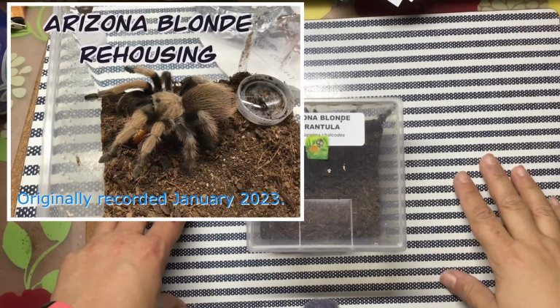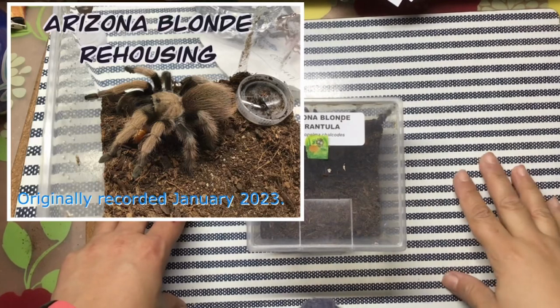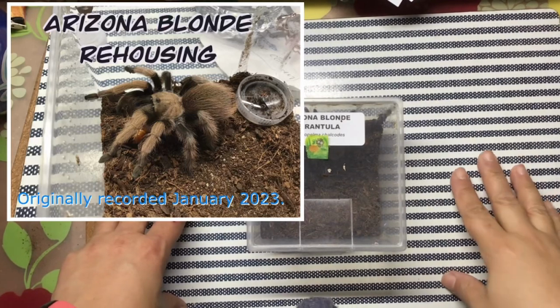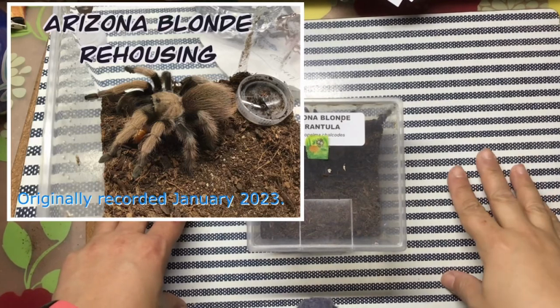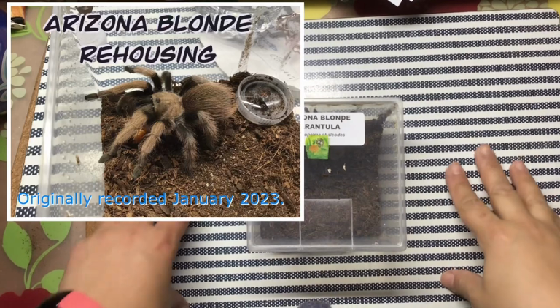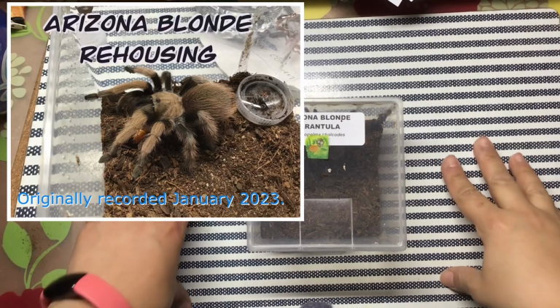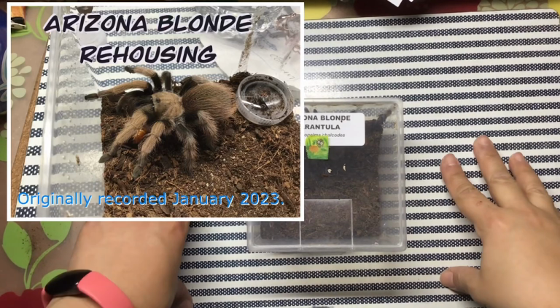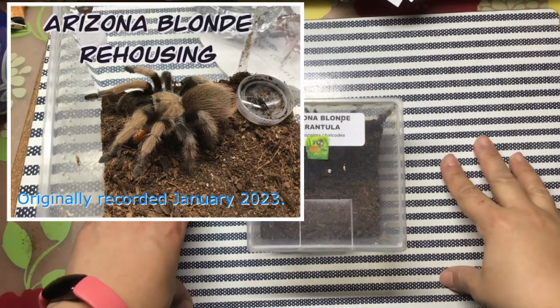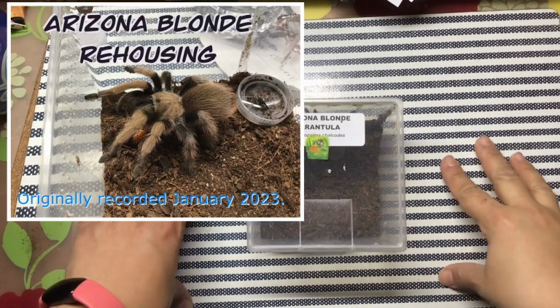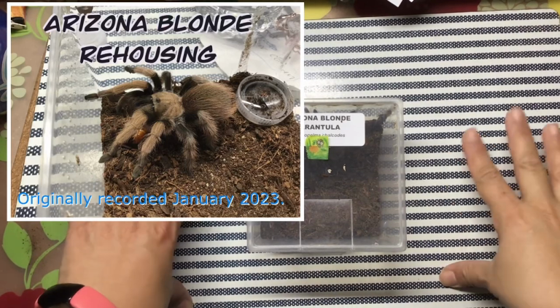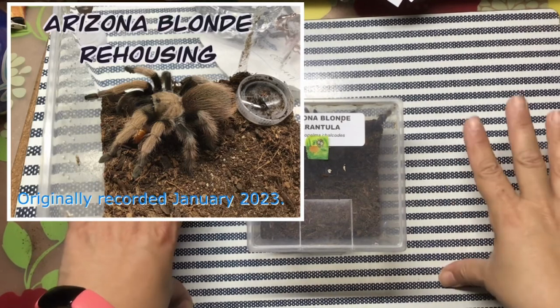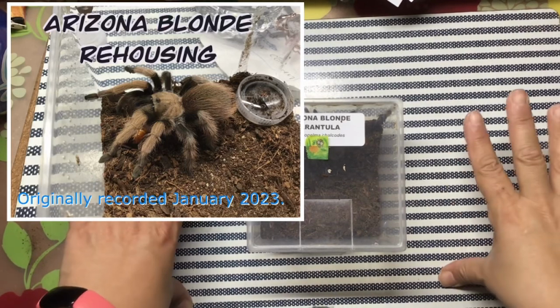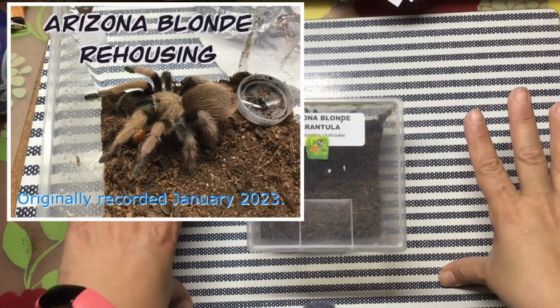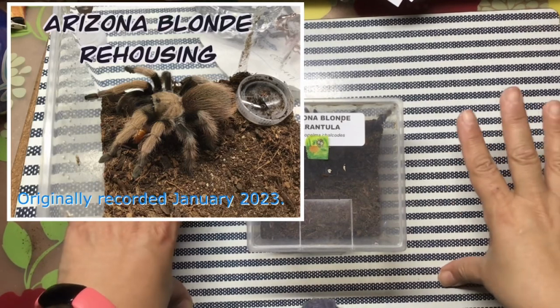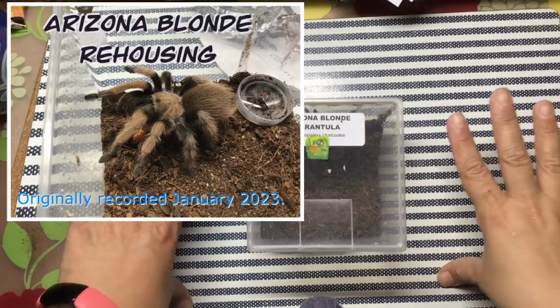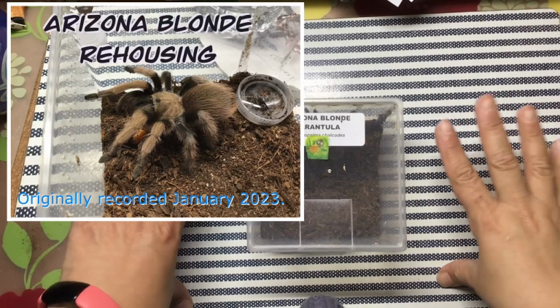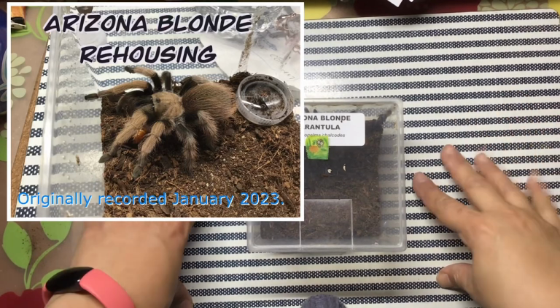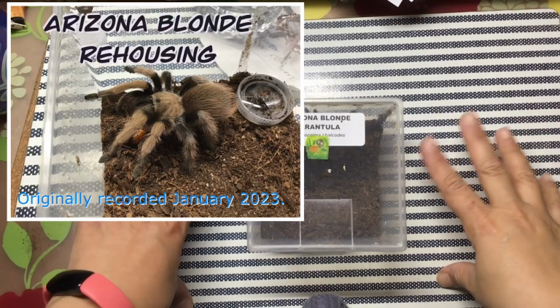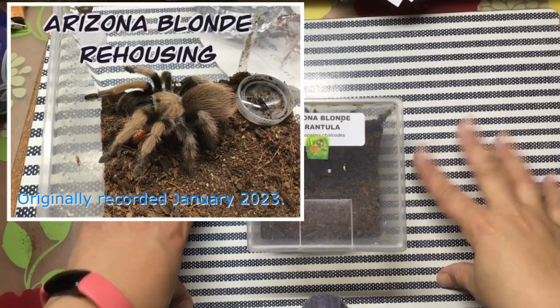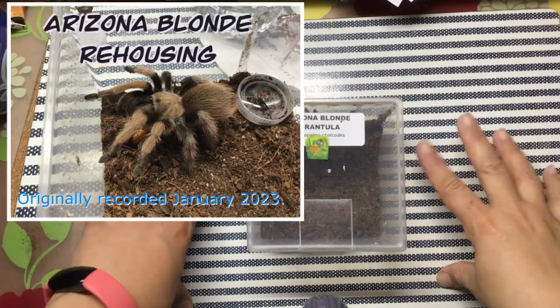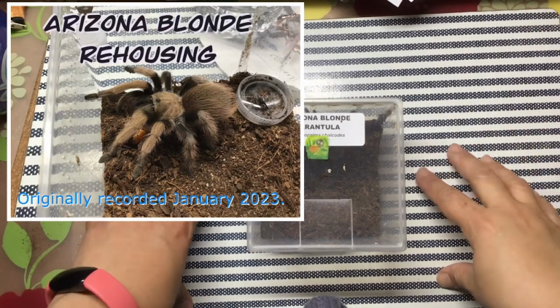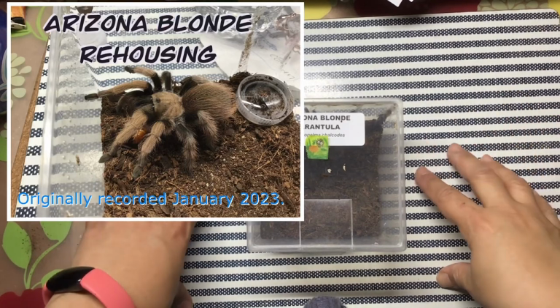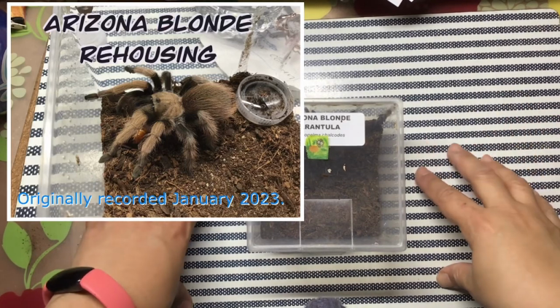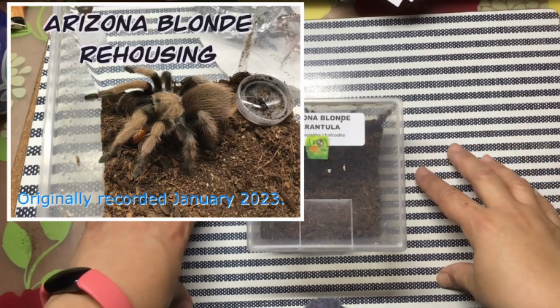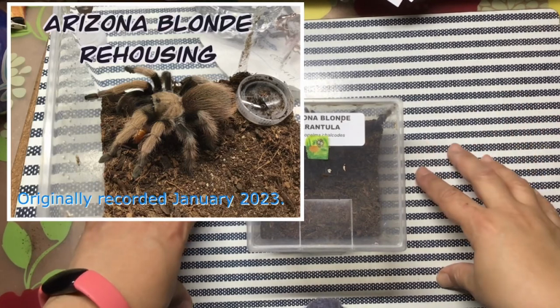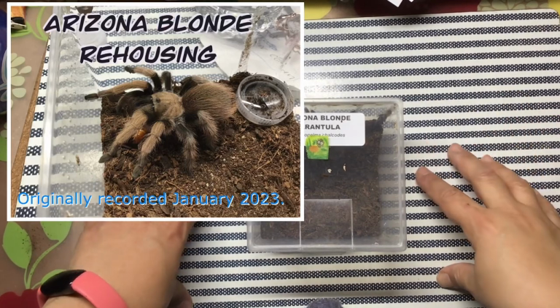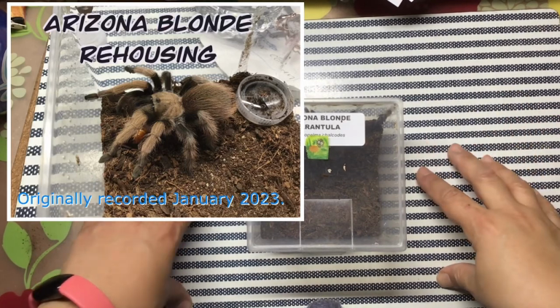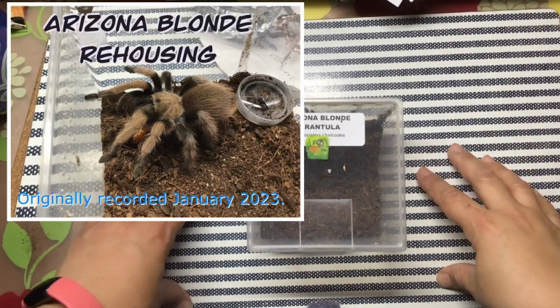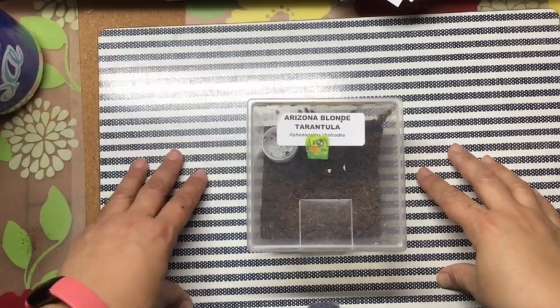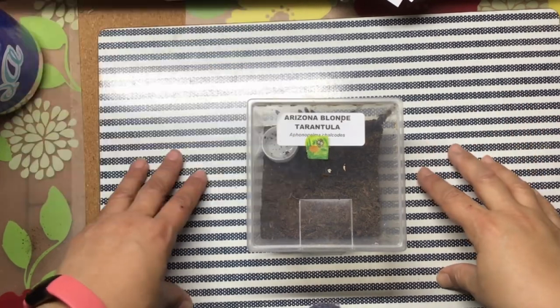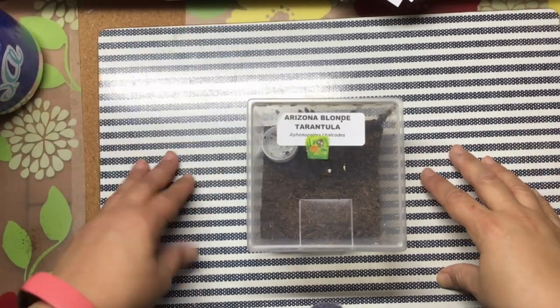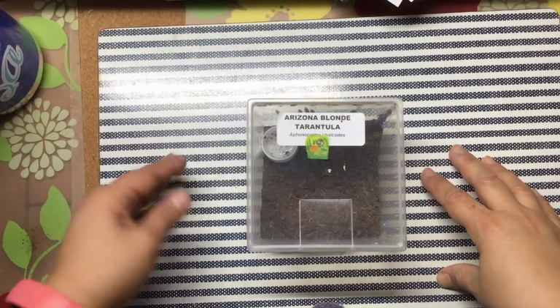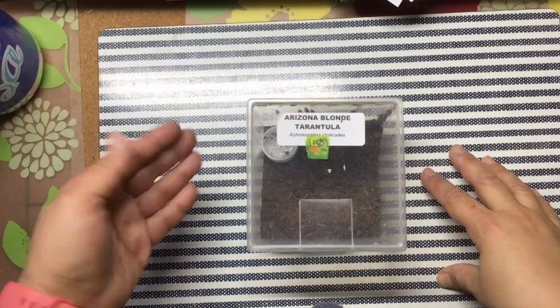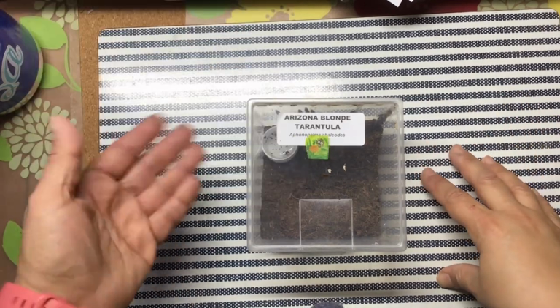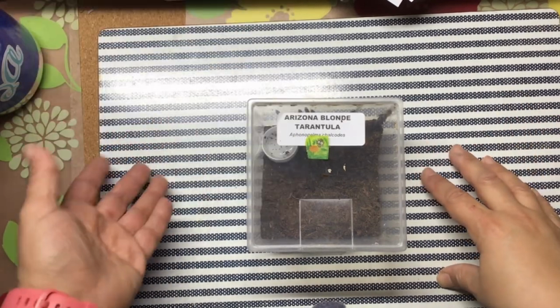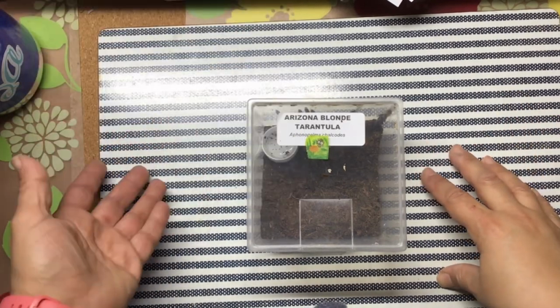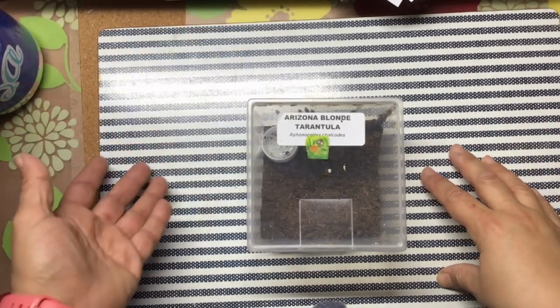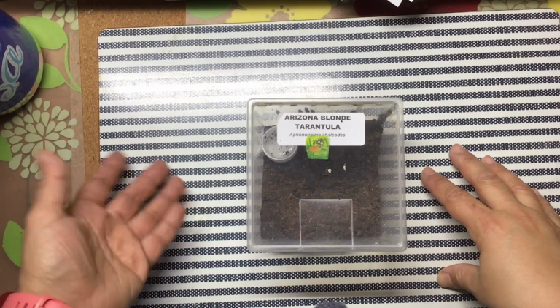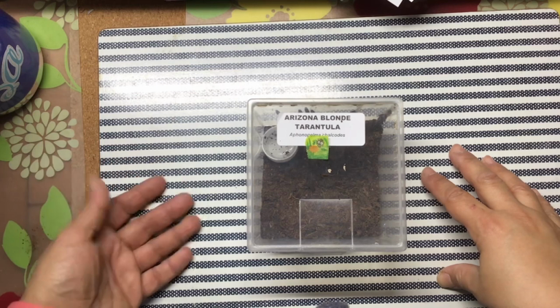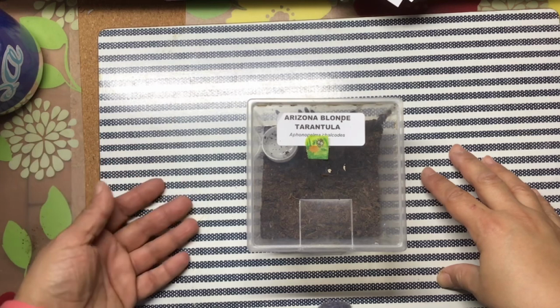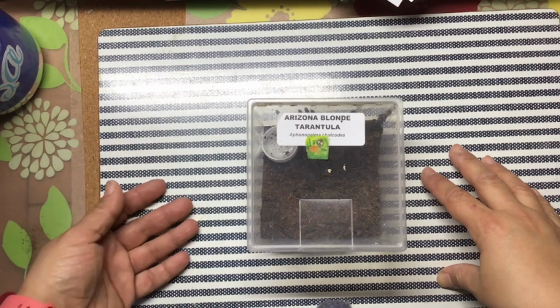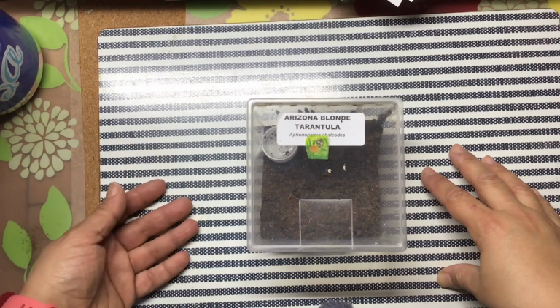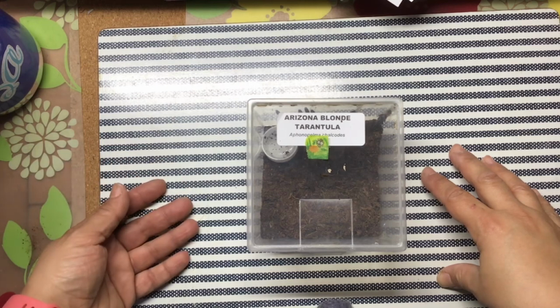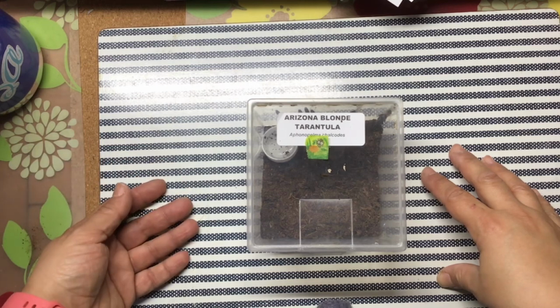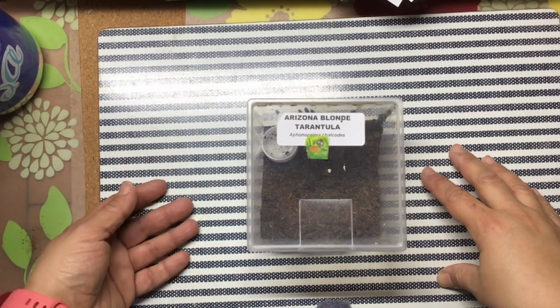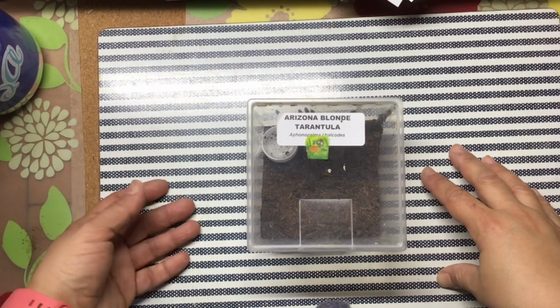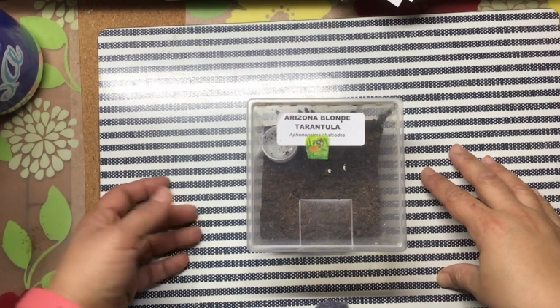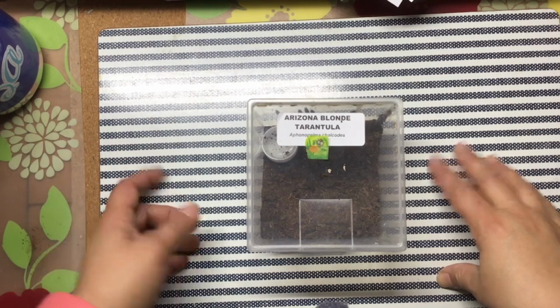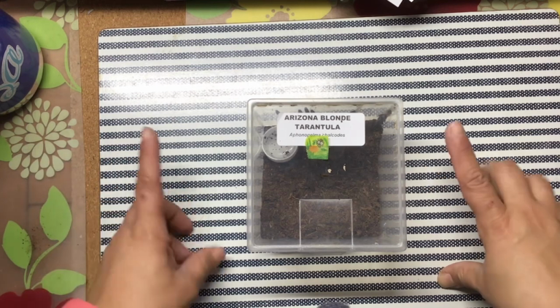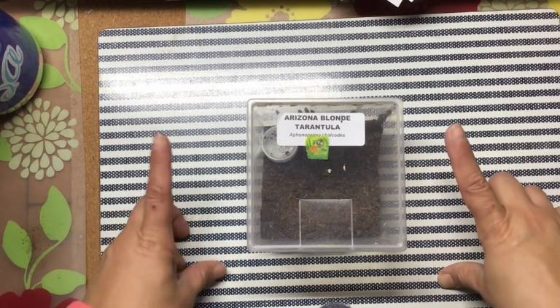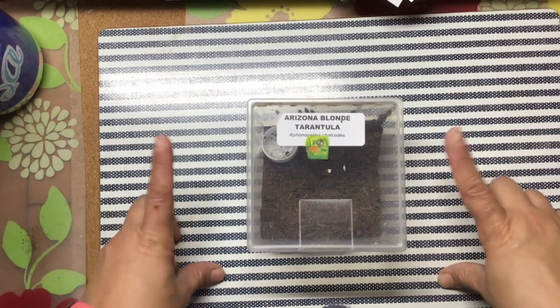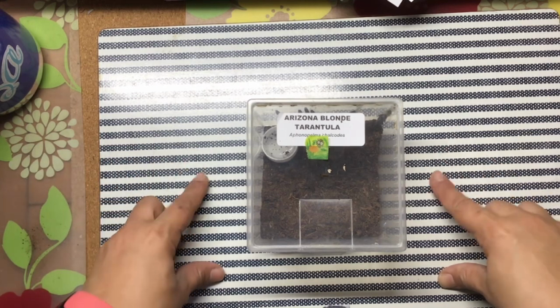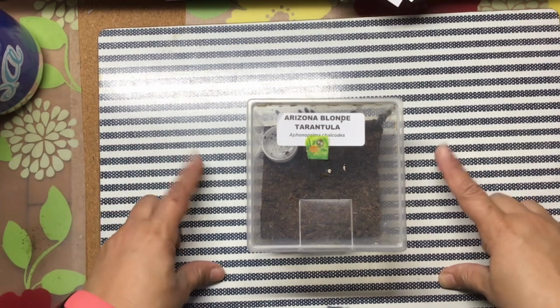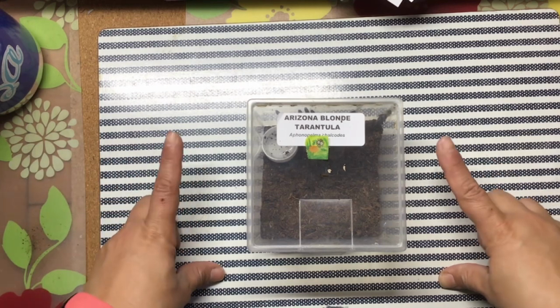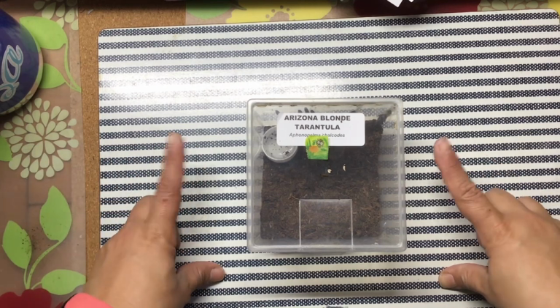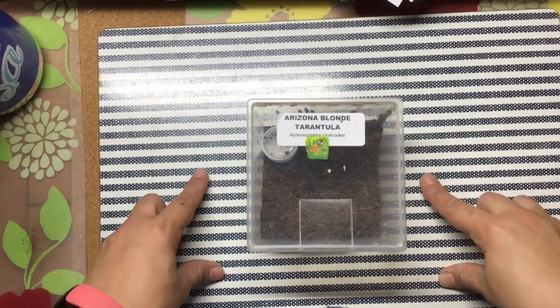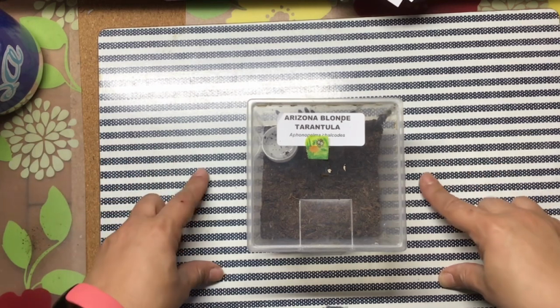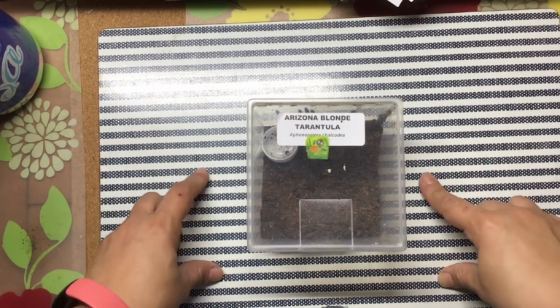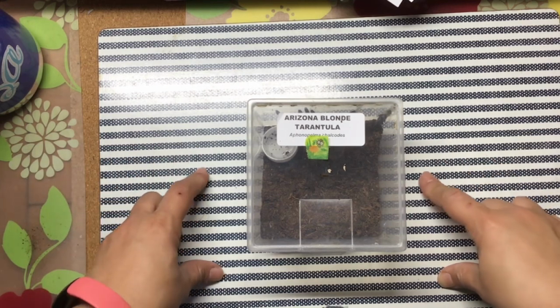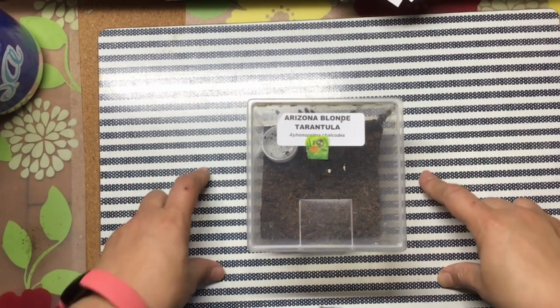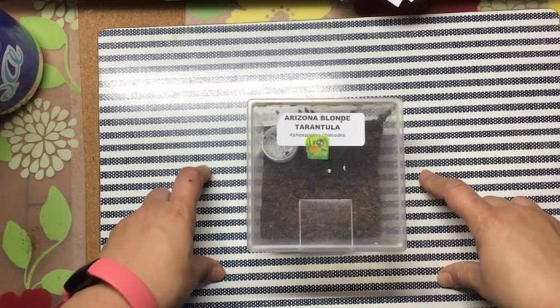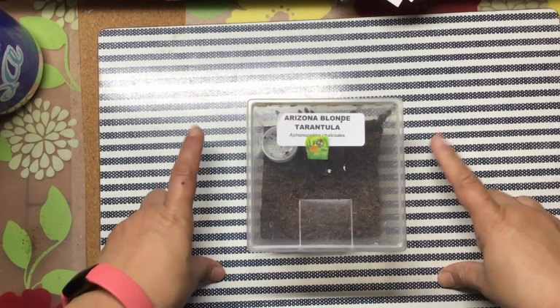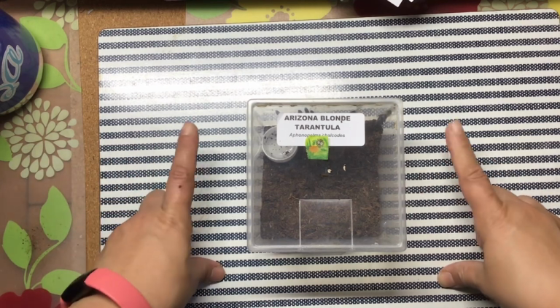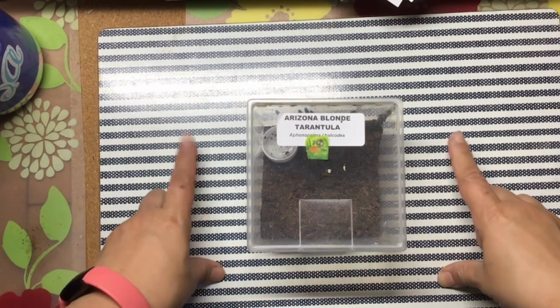Hello! I'm gonna try to do a rehousing. Usually it's a jumping spider — they're nice and easy, as far as I know.